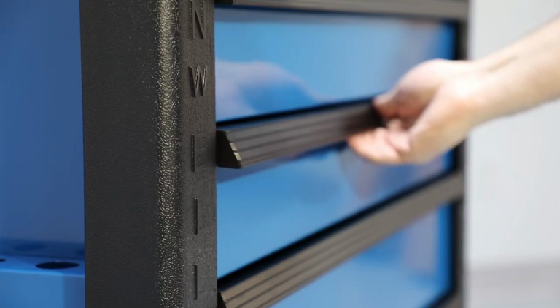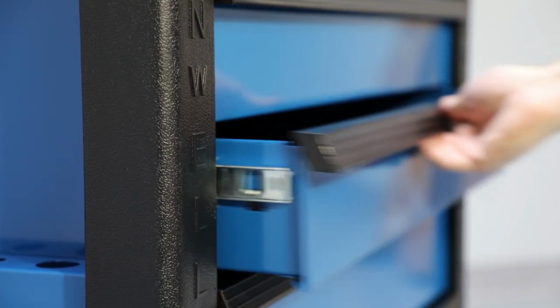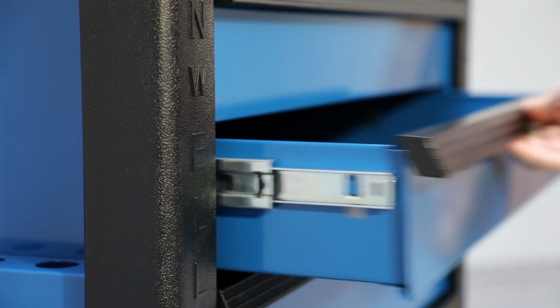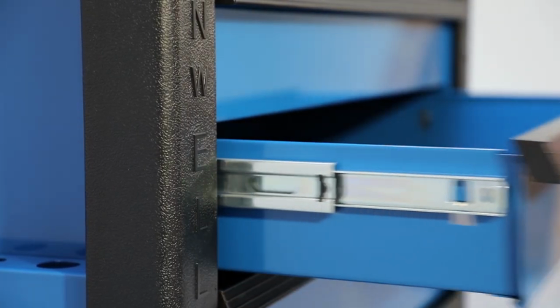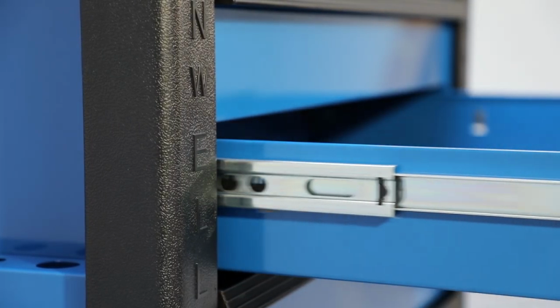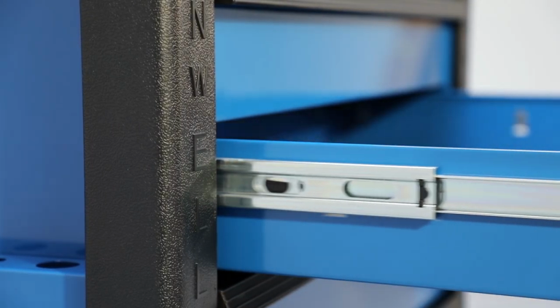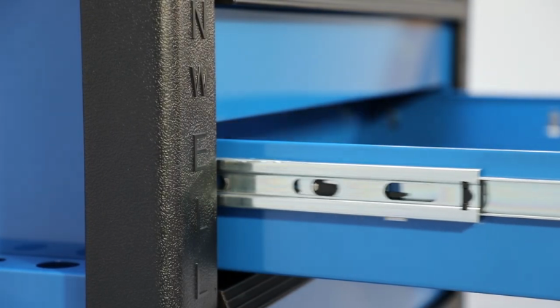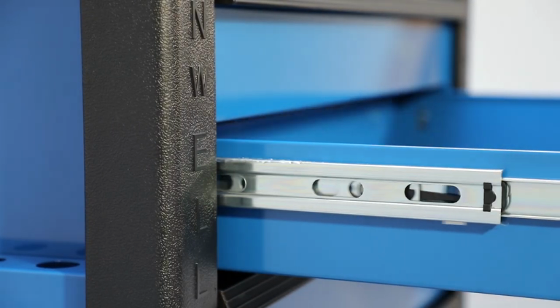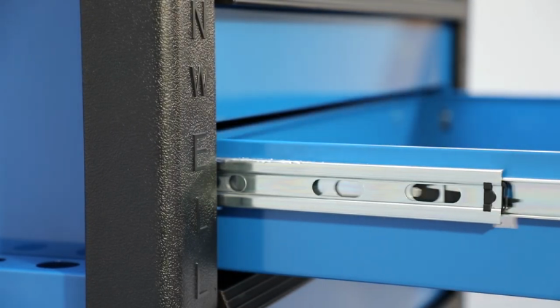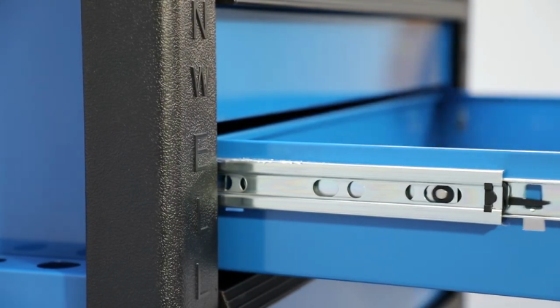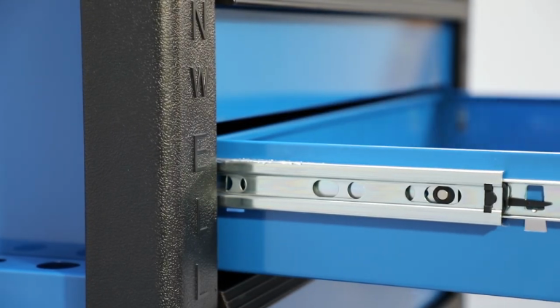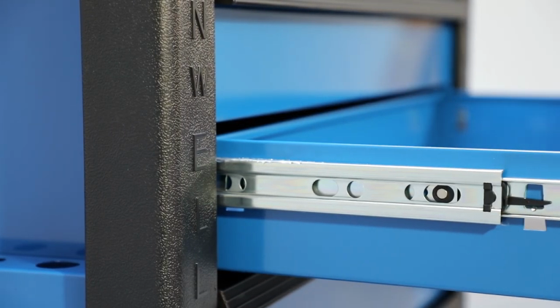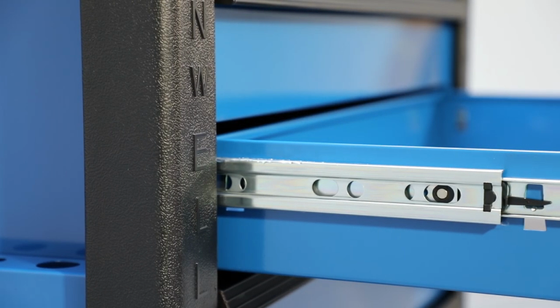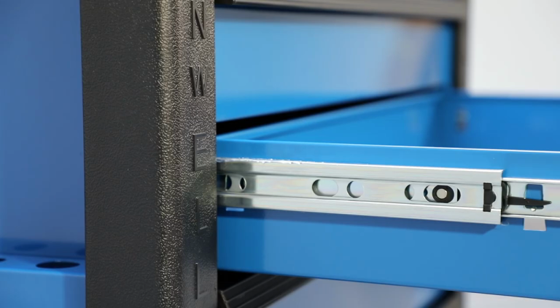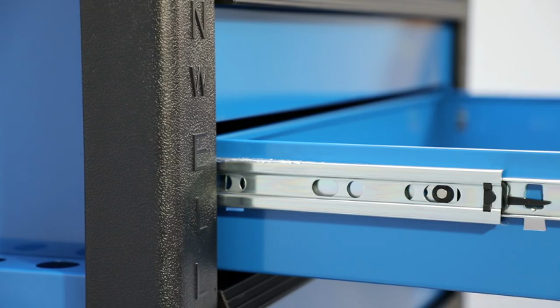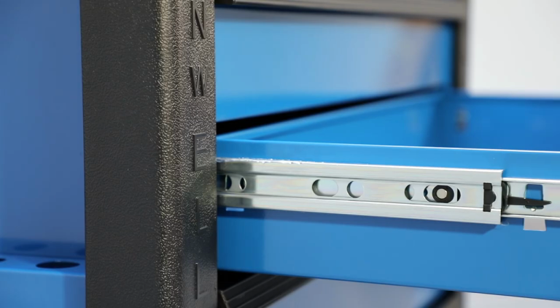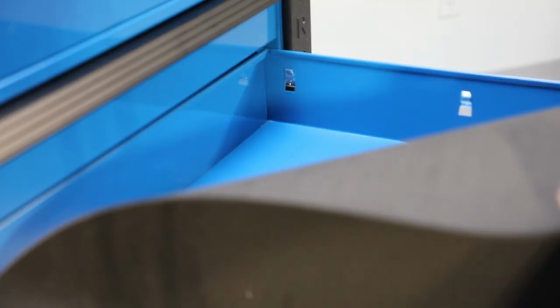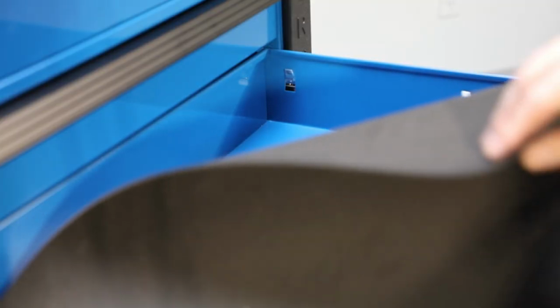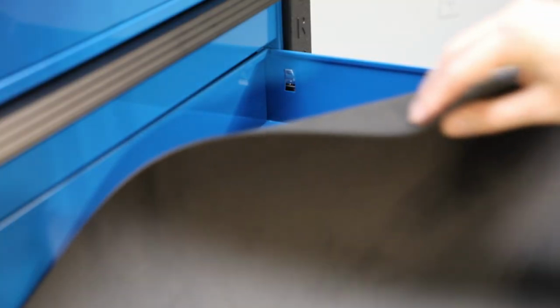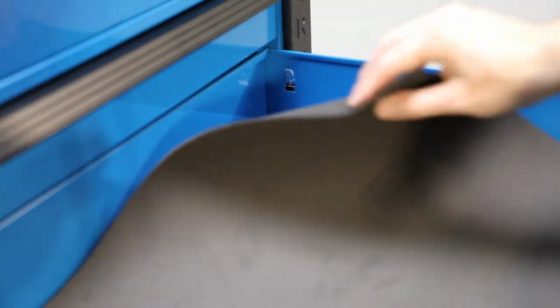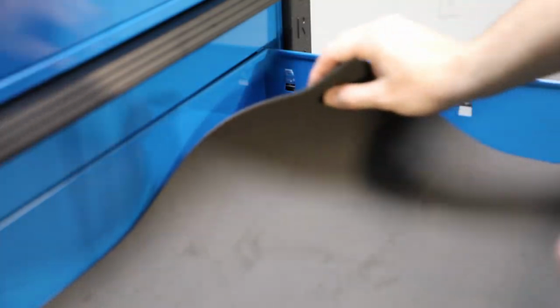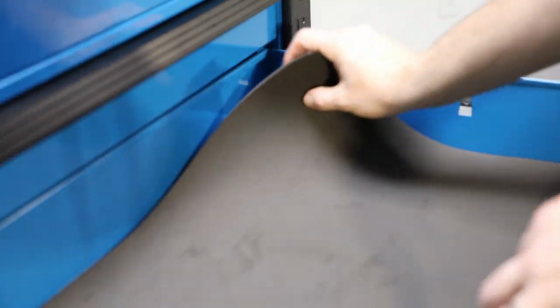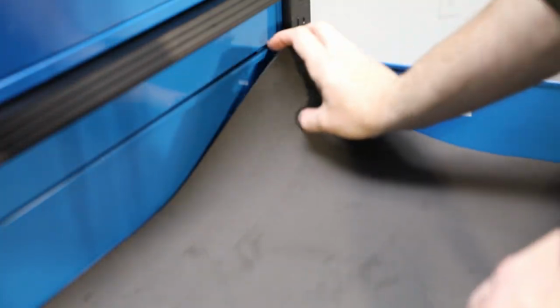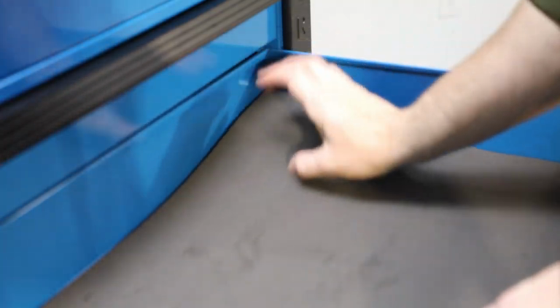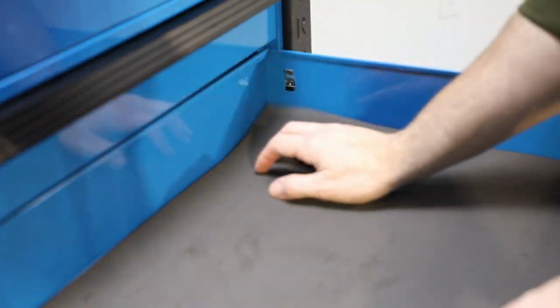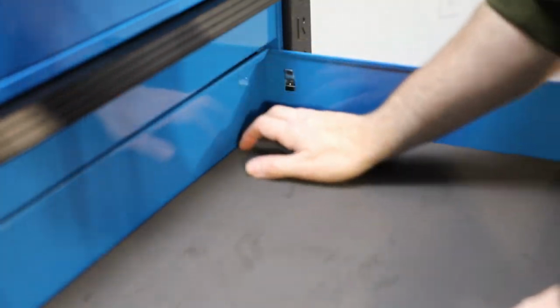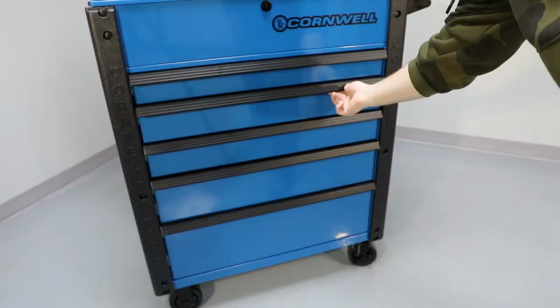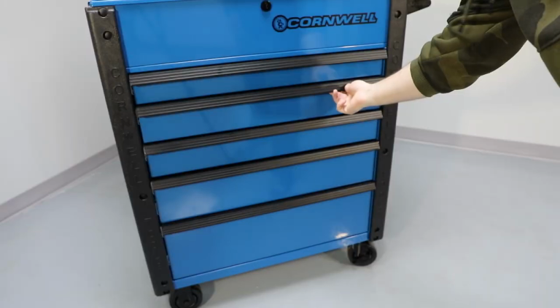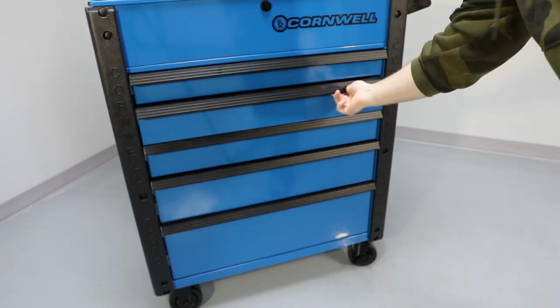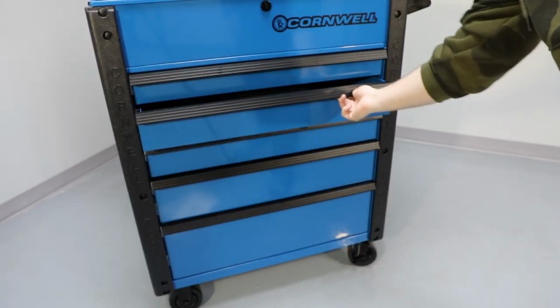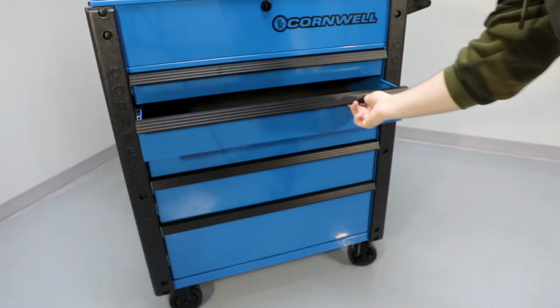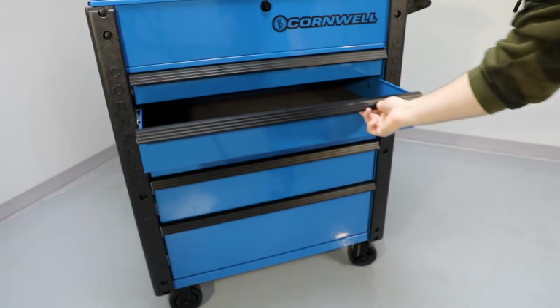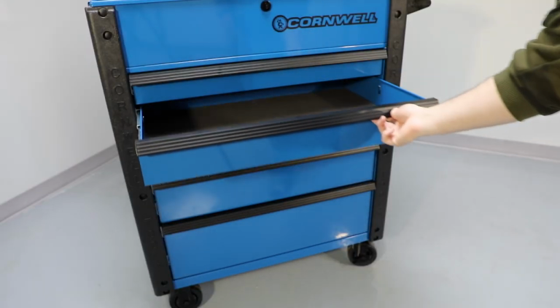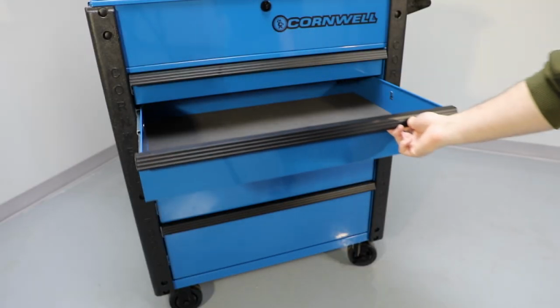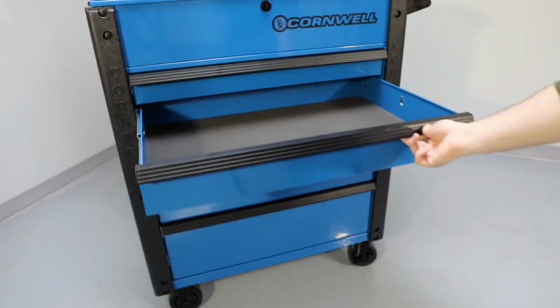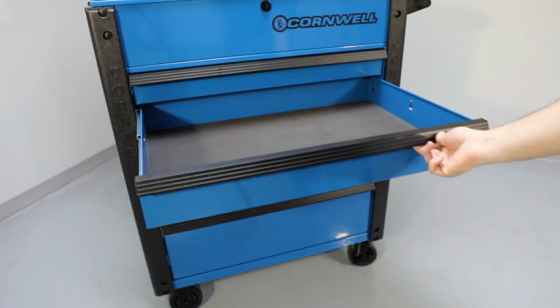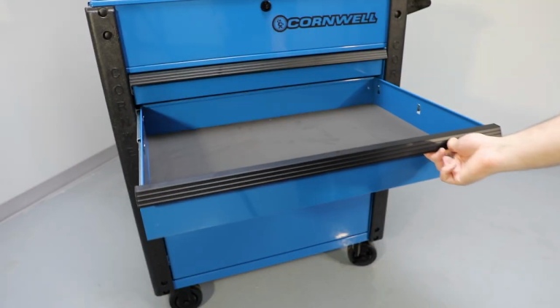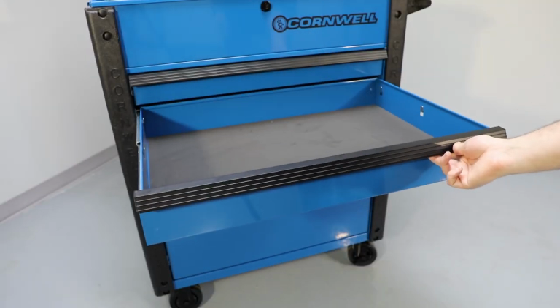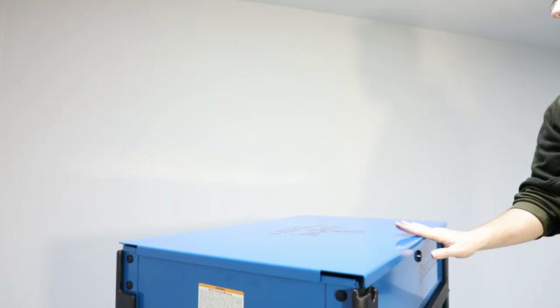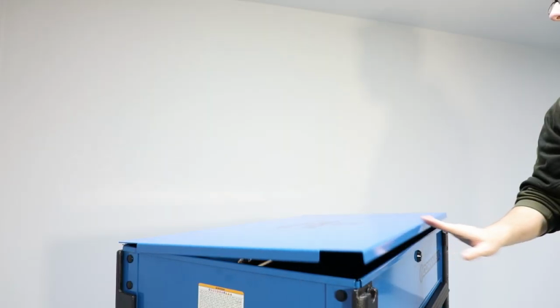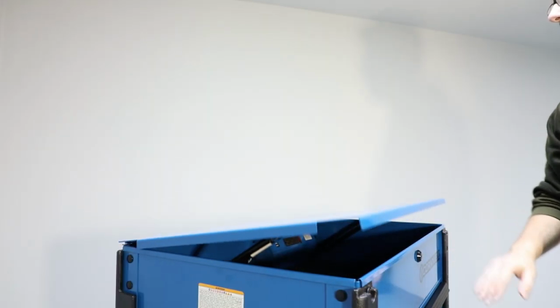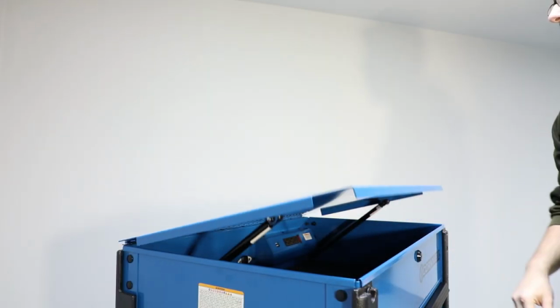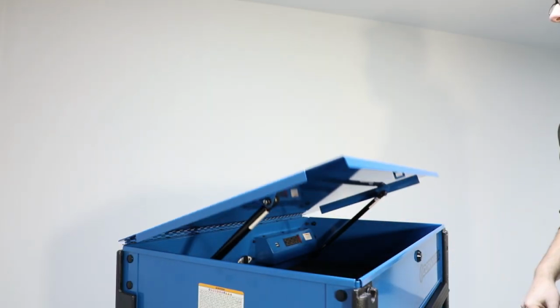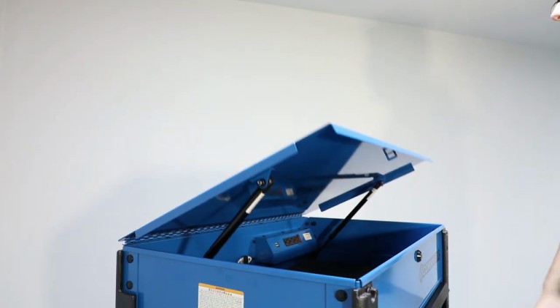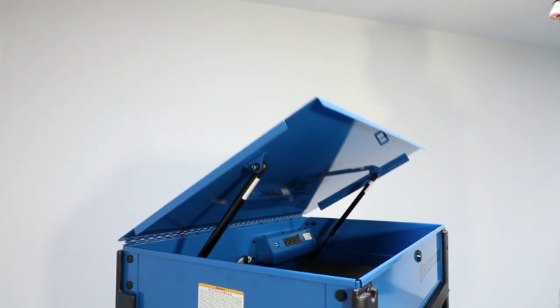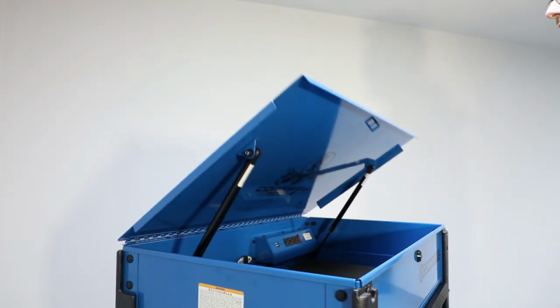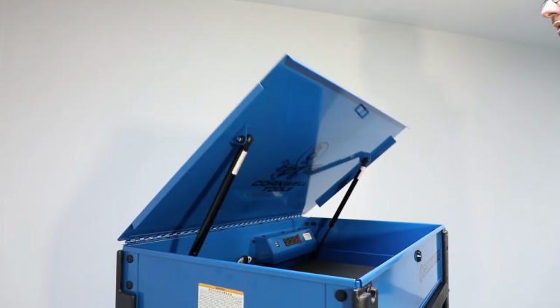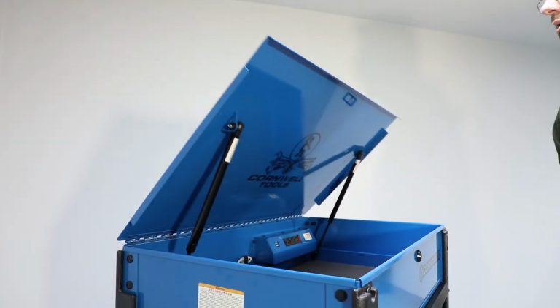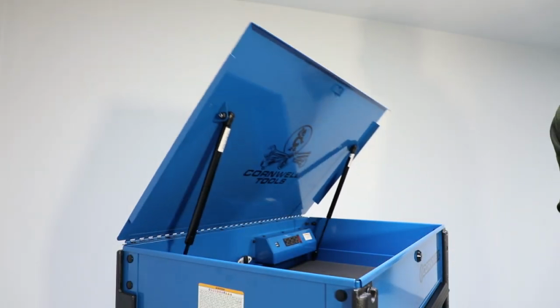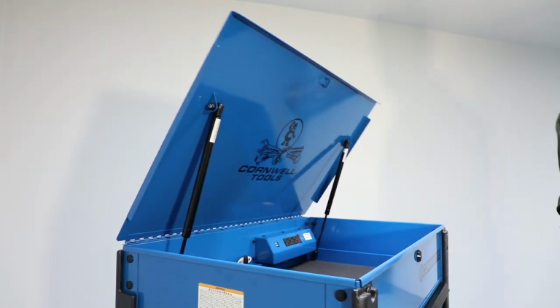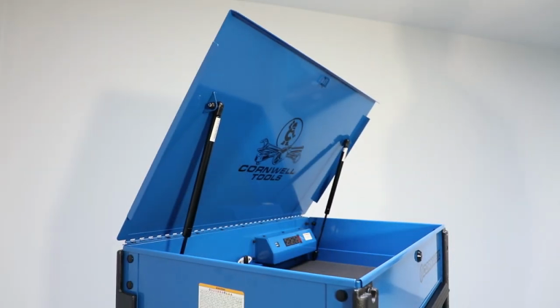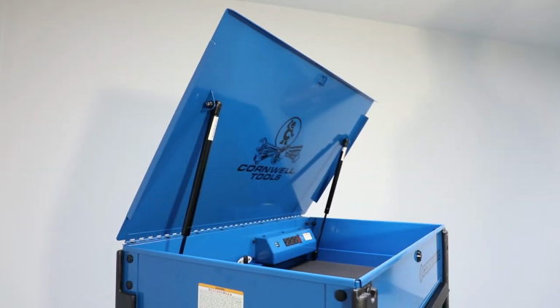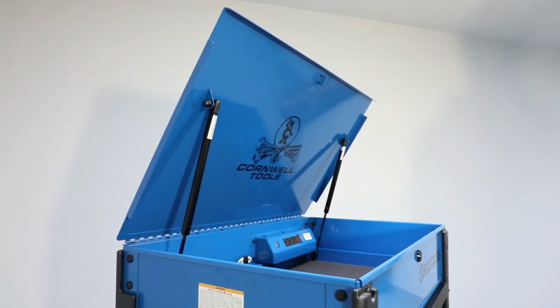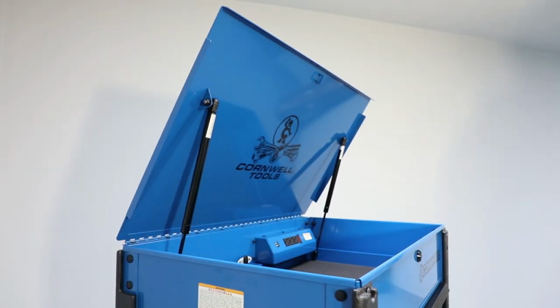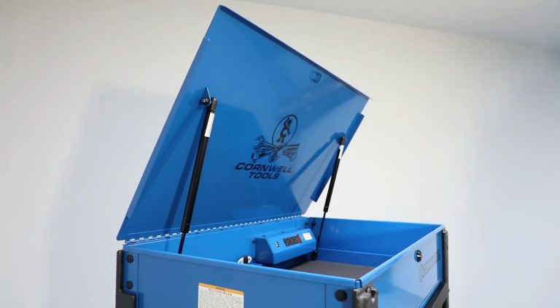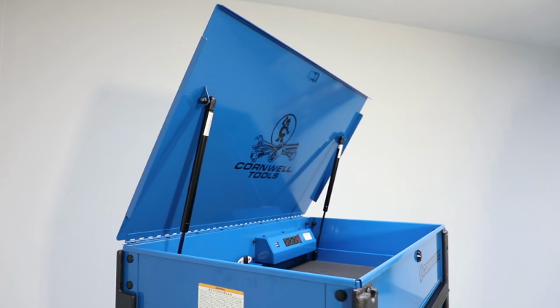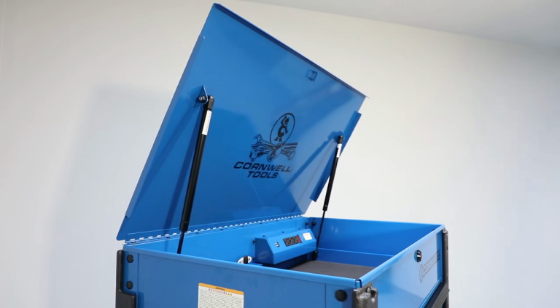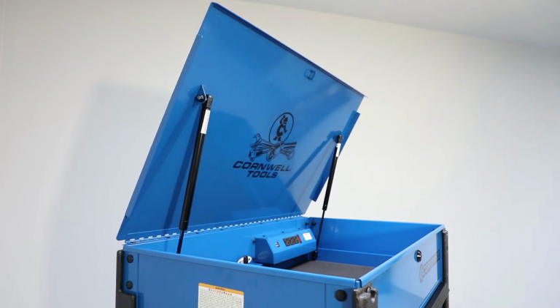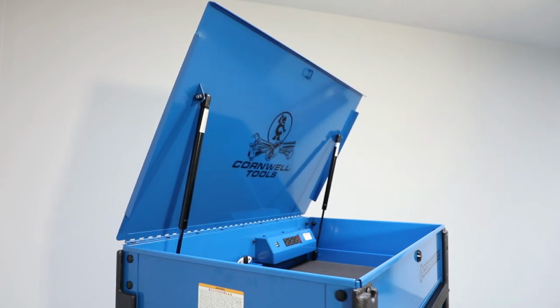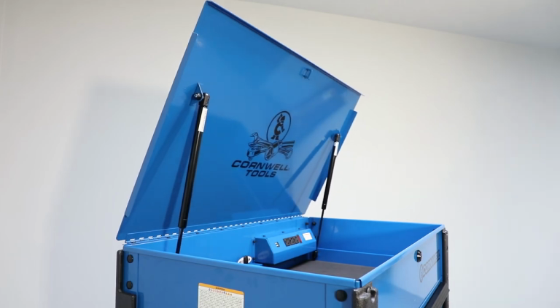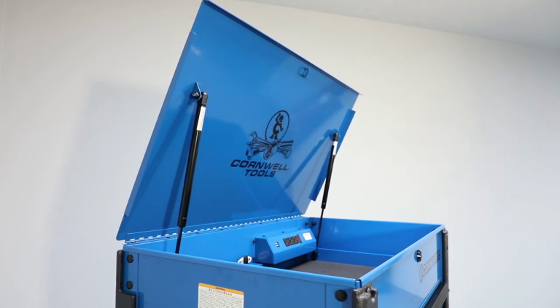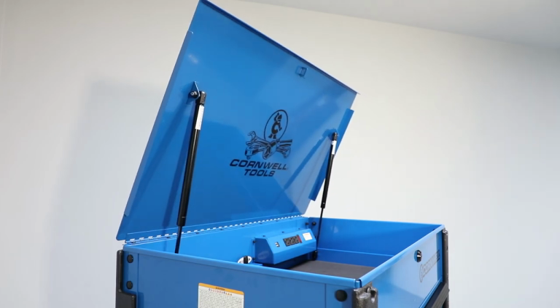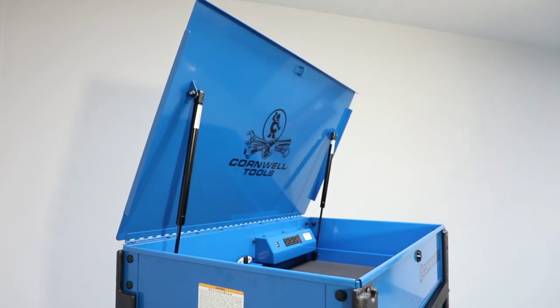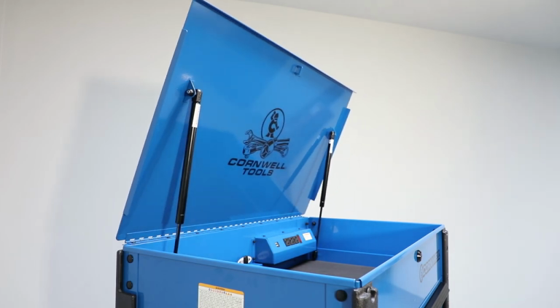Drawers feature full-length pulls, liners, and 100 pounds of weight-carrying capacity, and the till features a gas-piston-assisted lid.